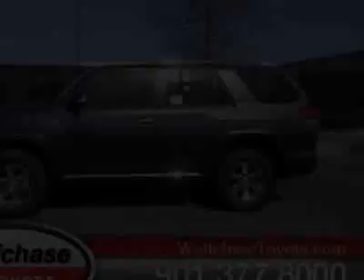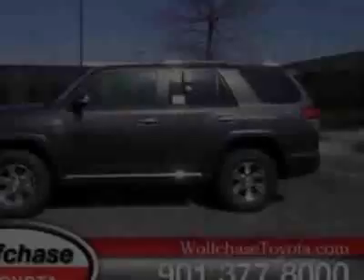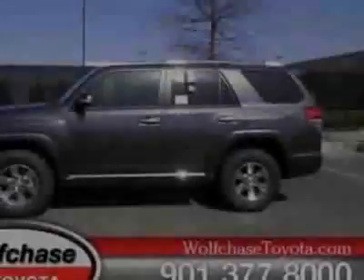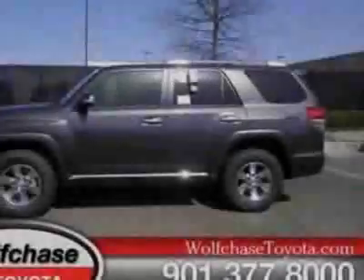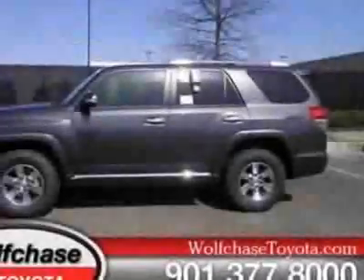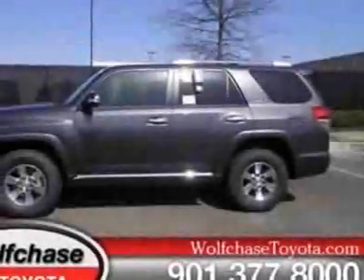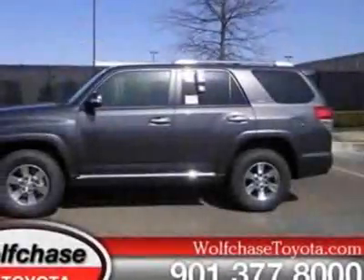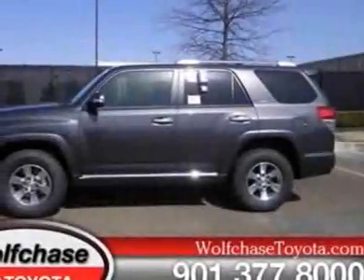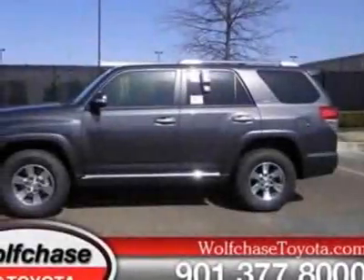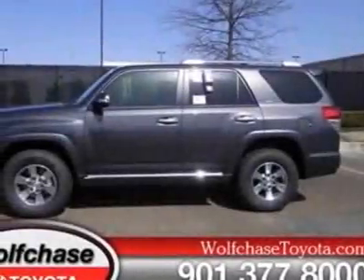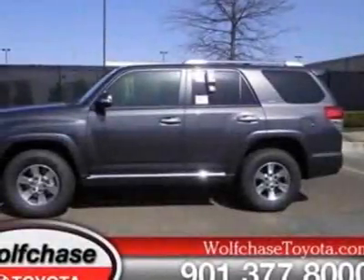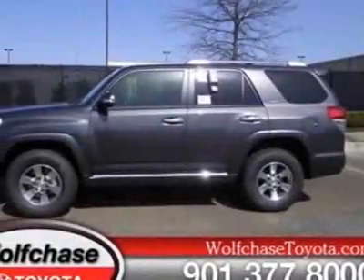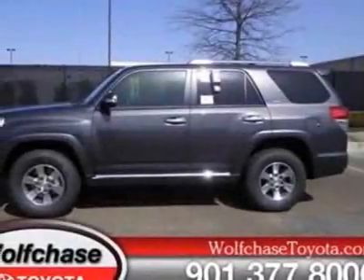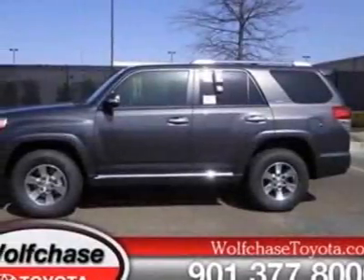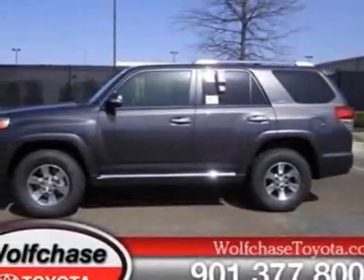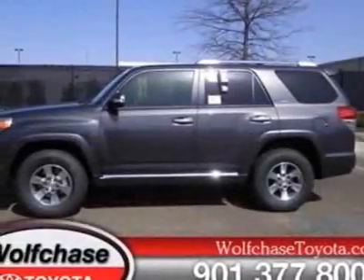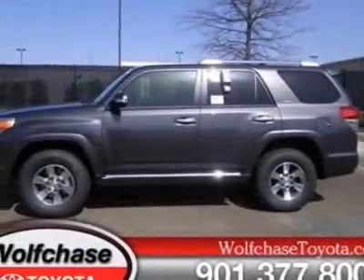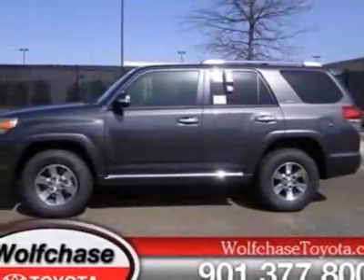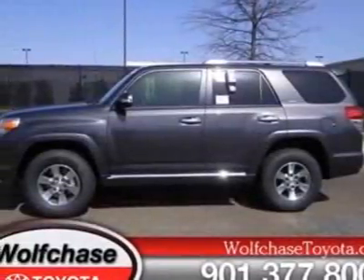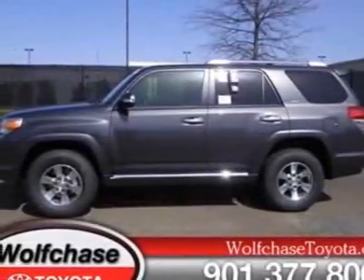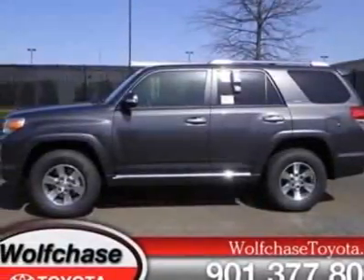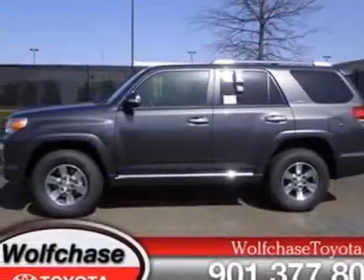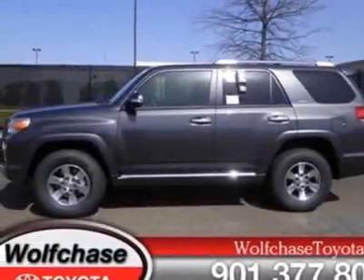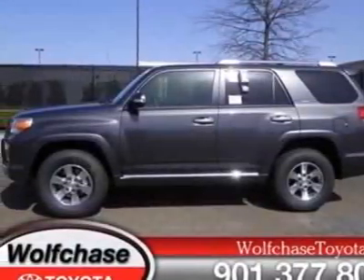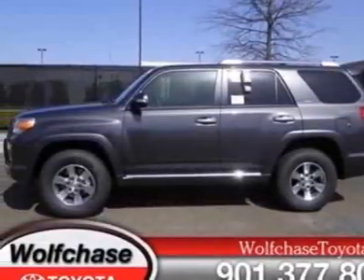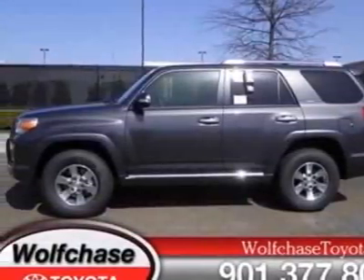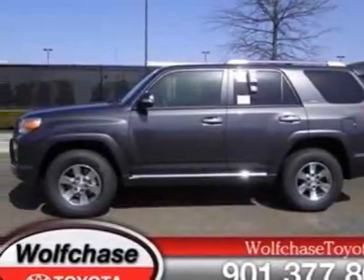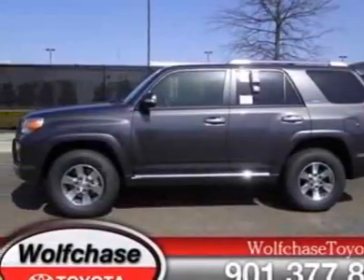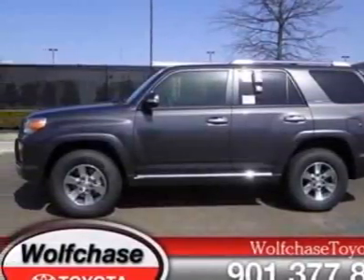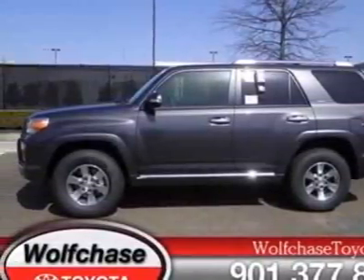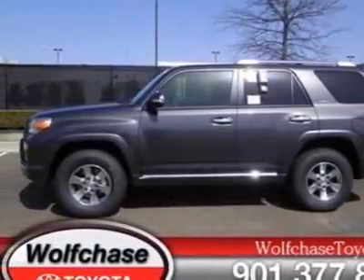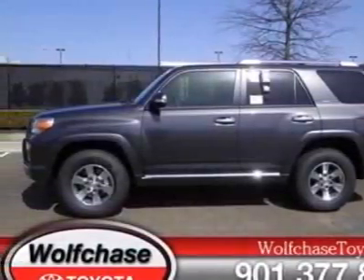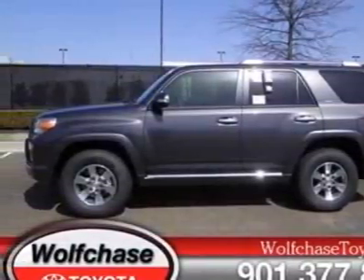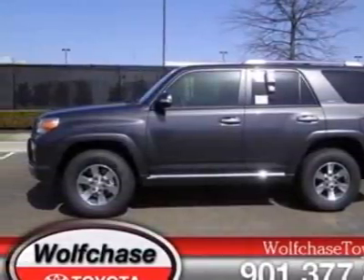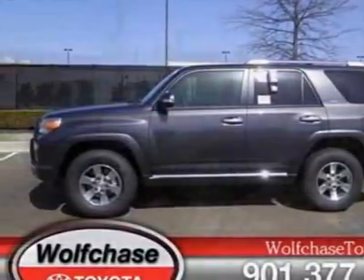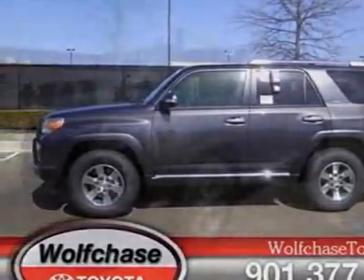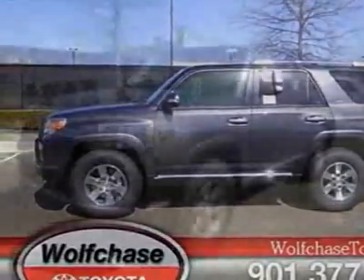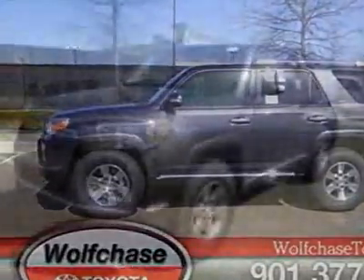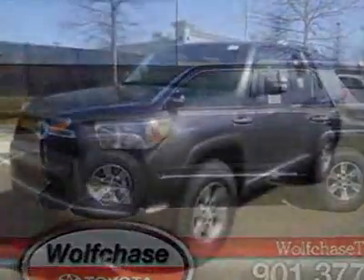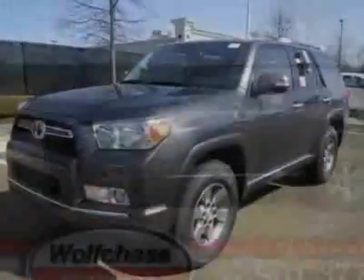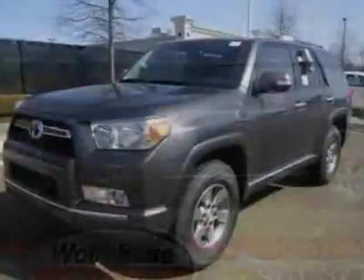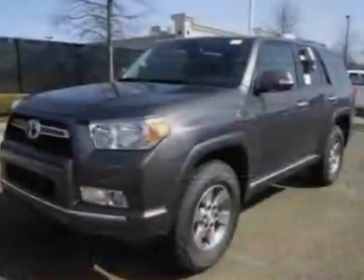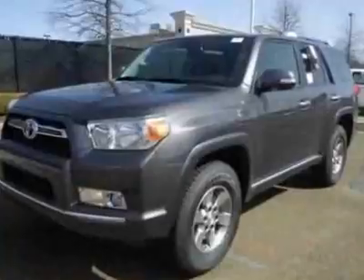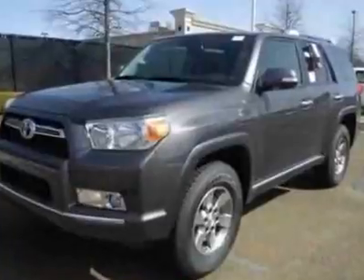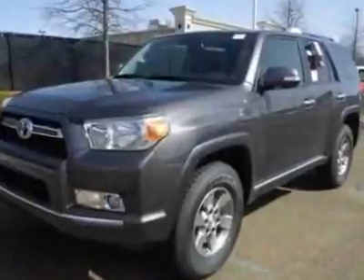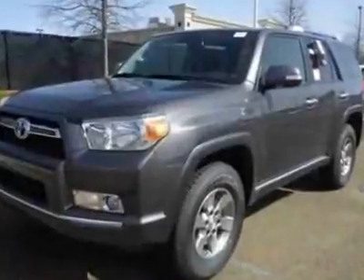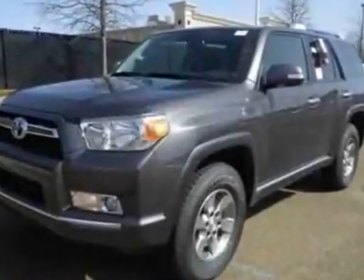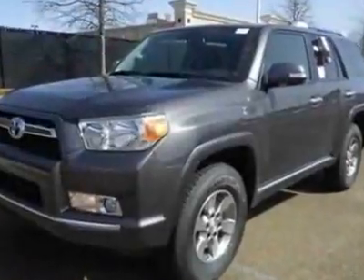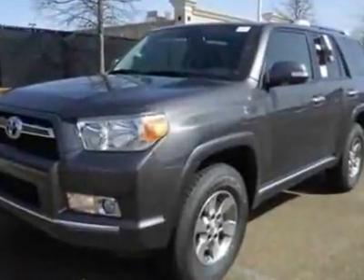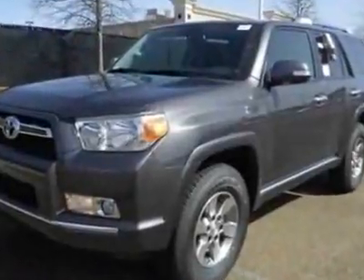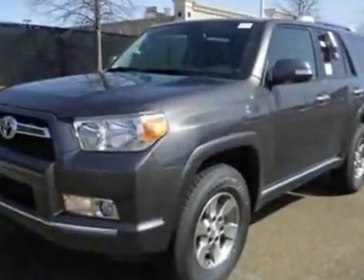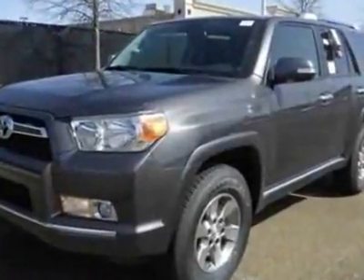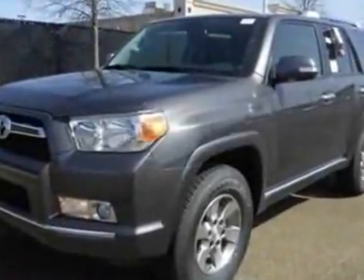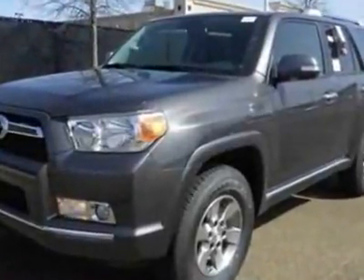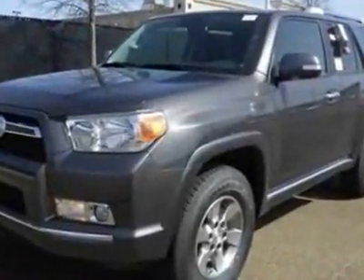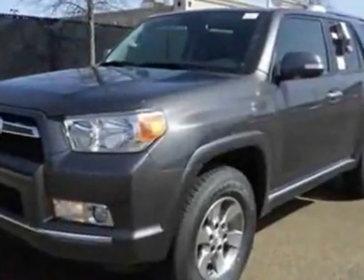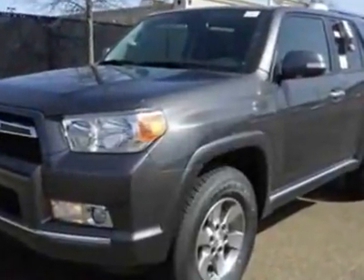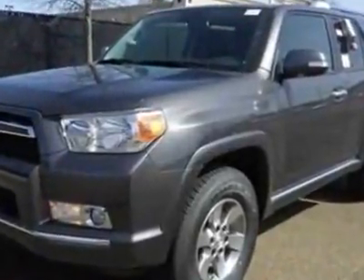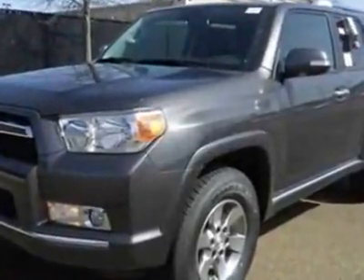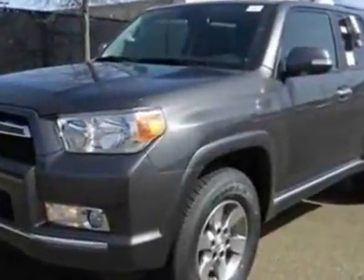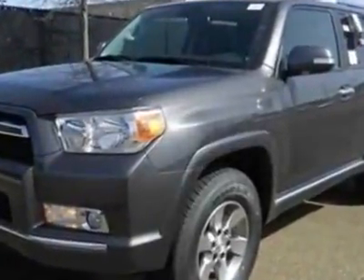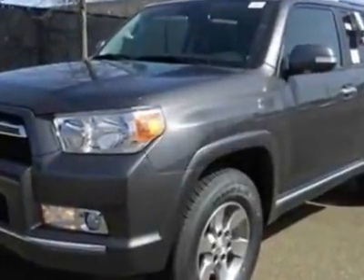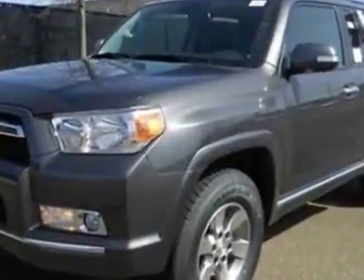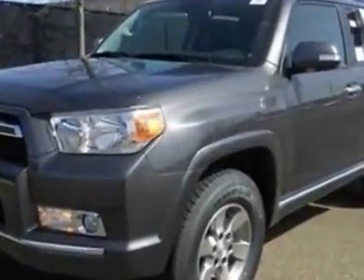Come take a look at this new 2012 Toyota 4Runner. For your protection, this vehicle has a full factory warranty.